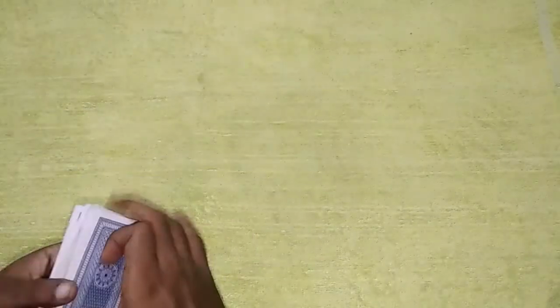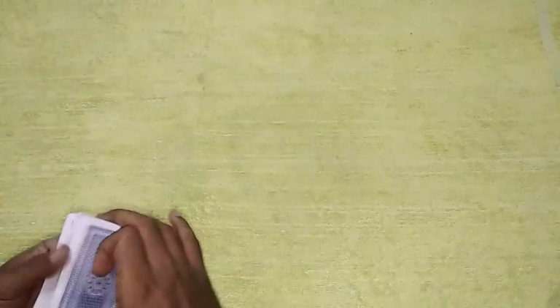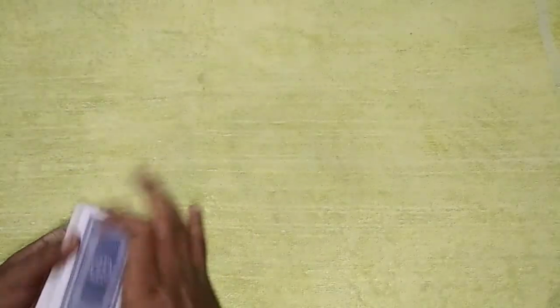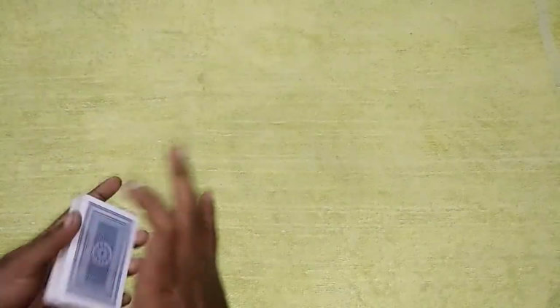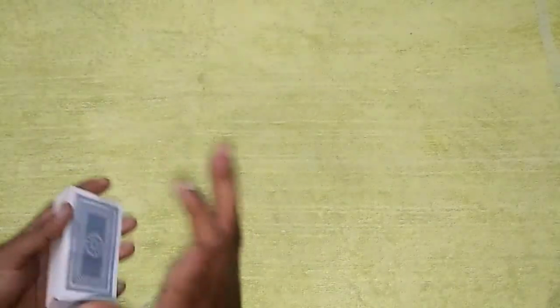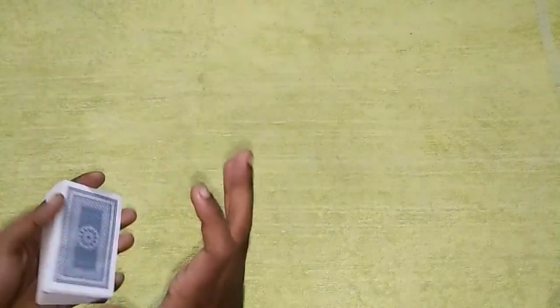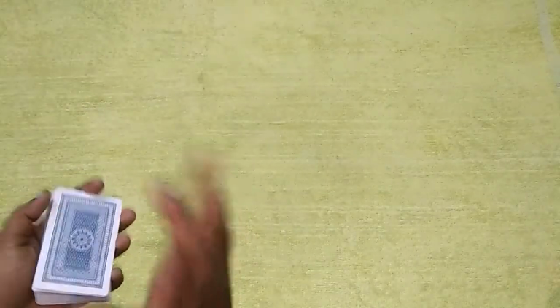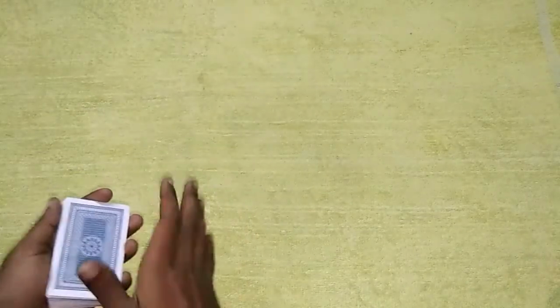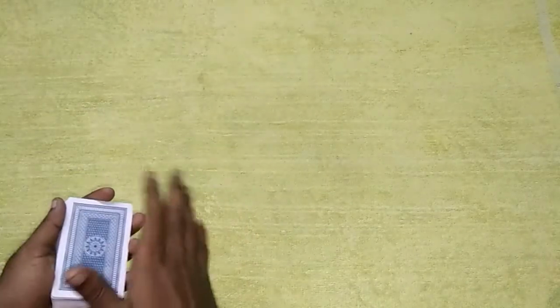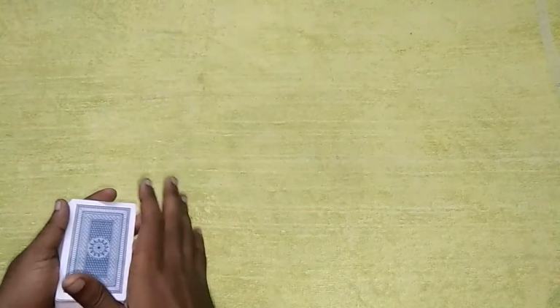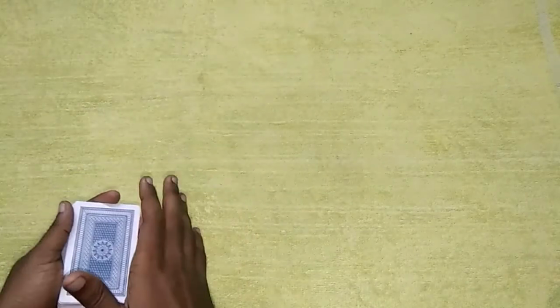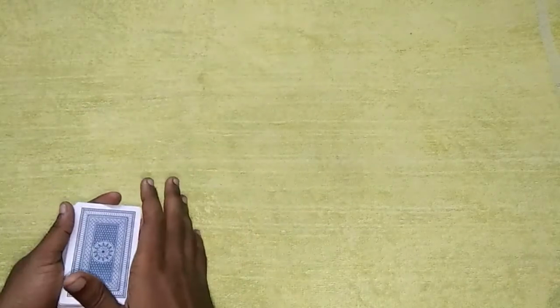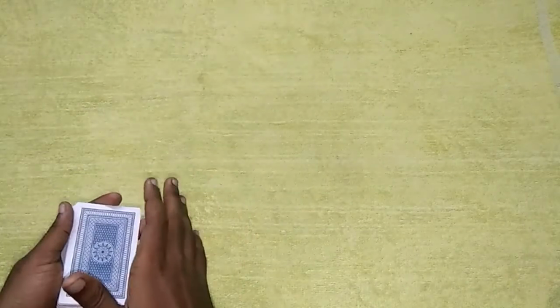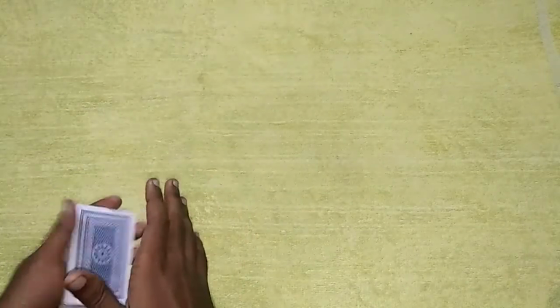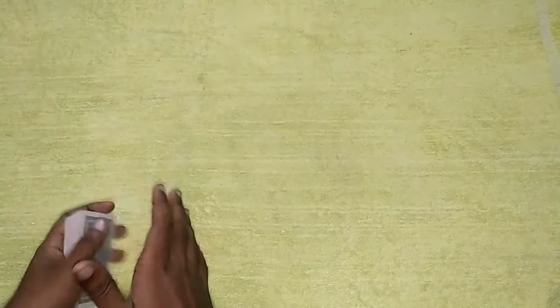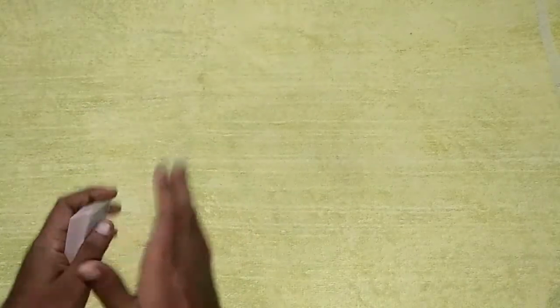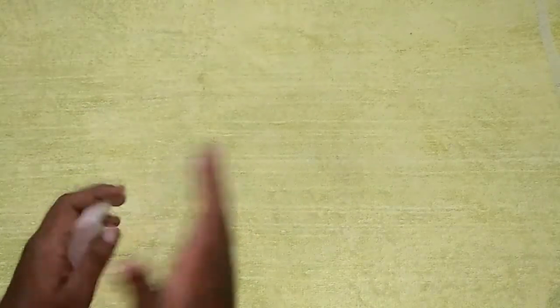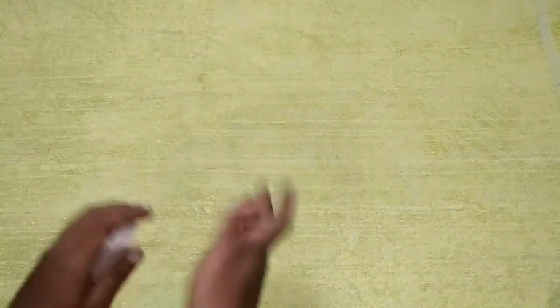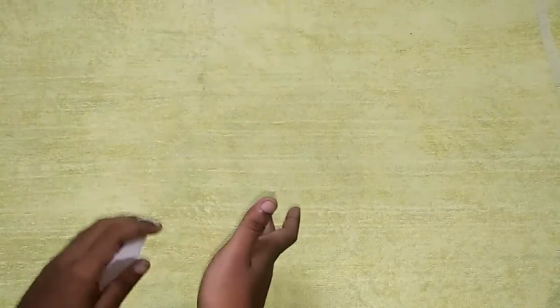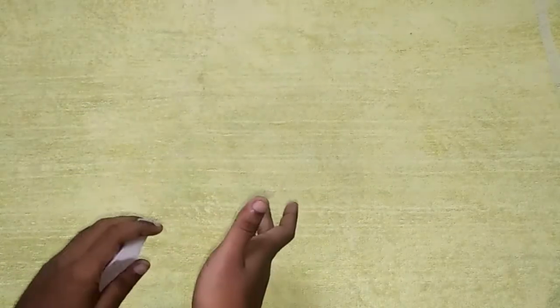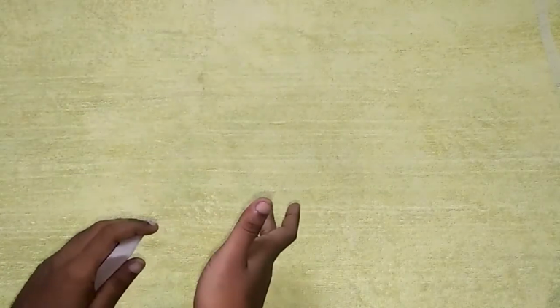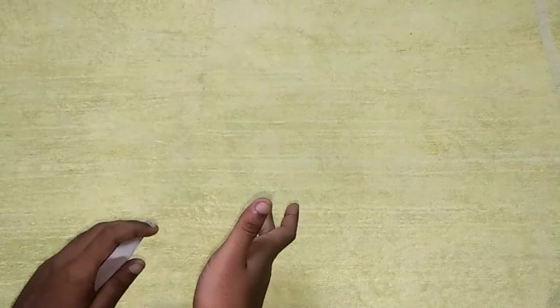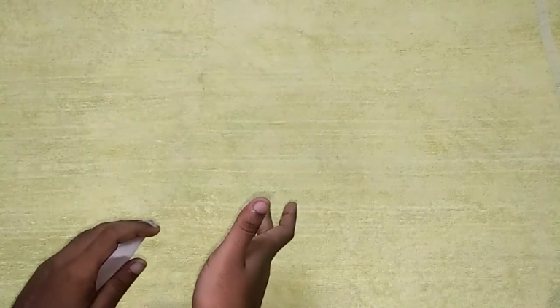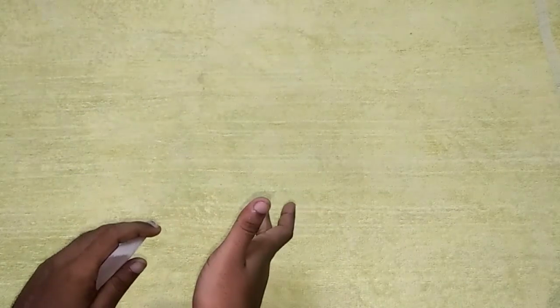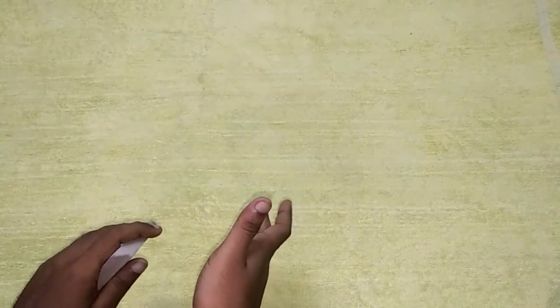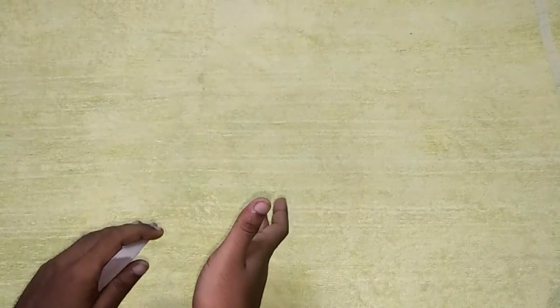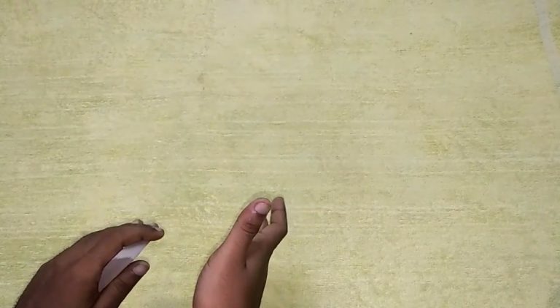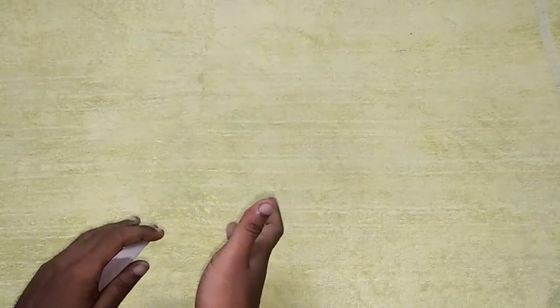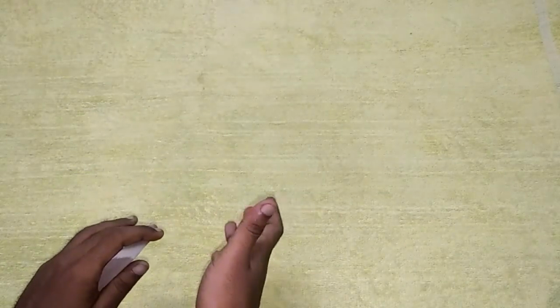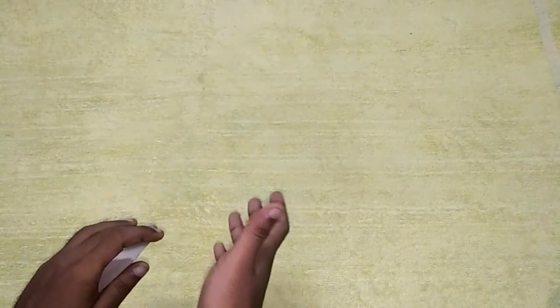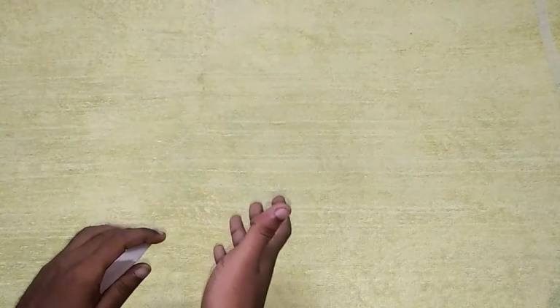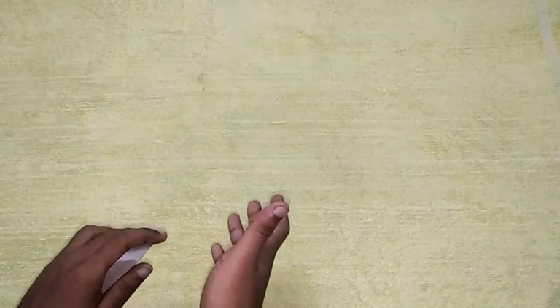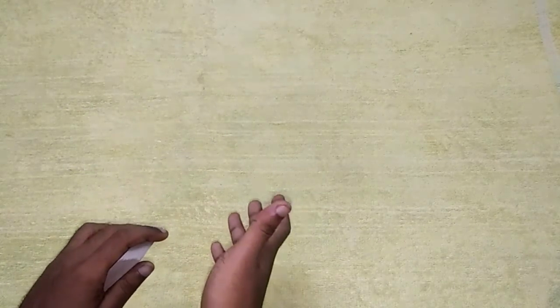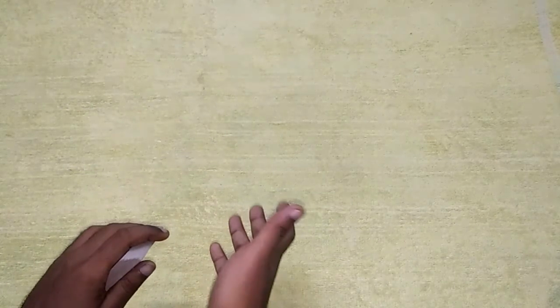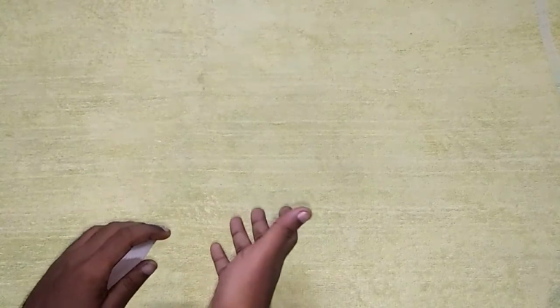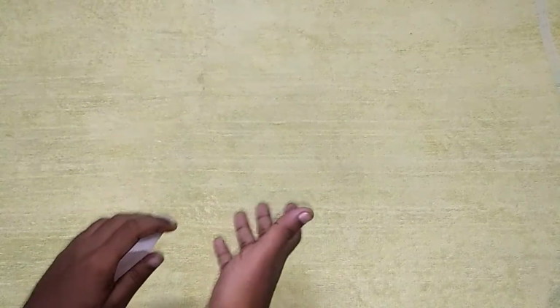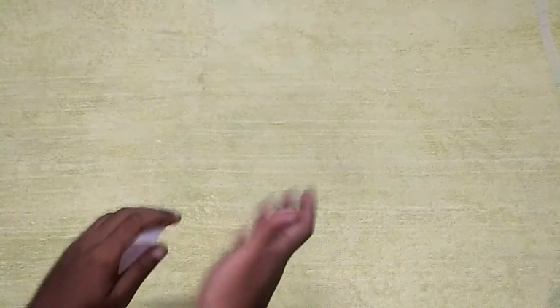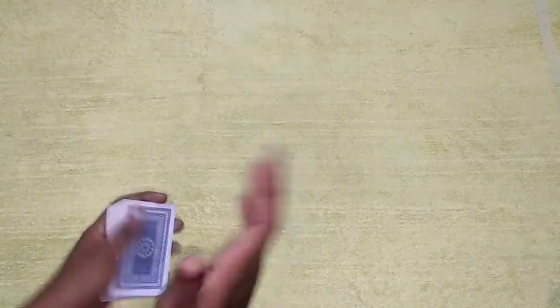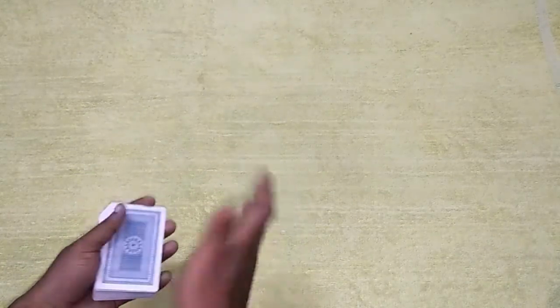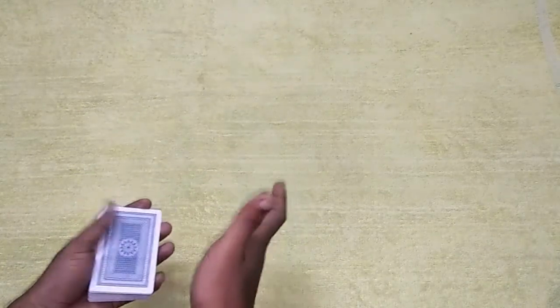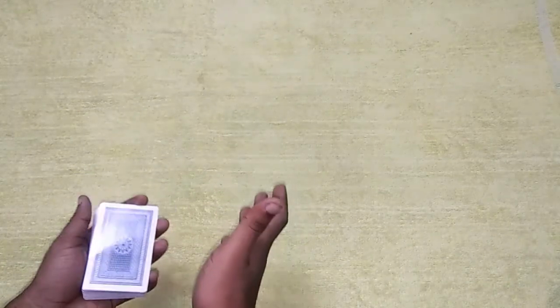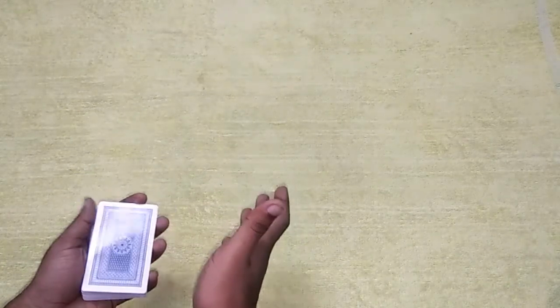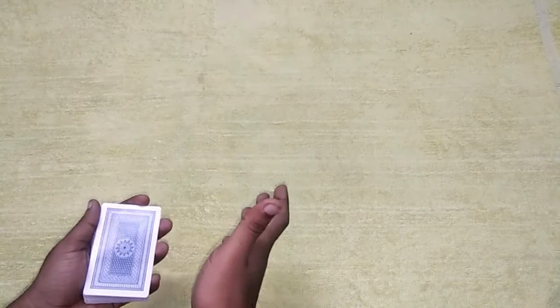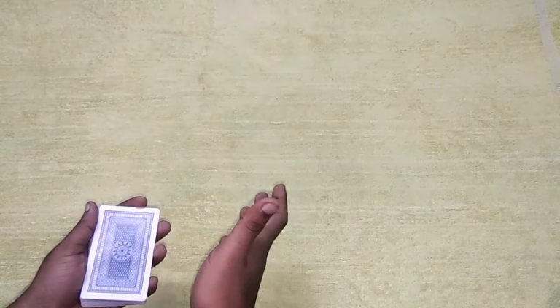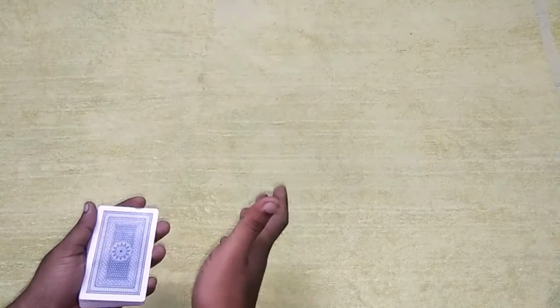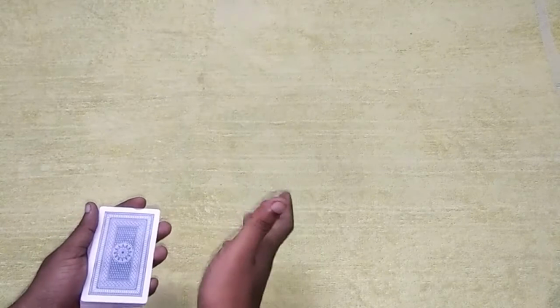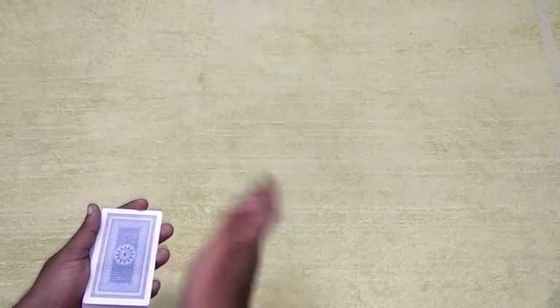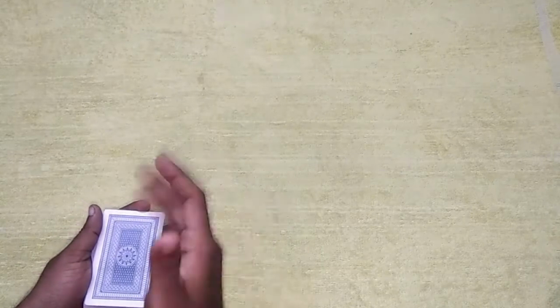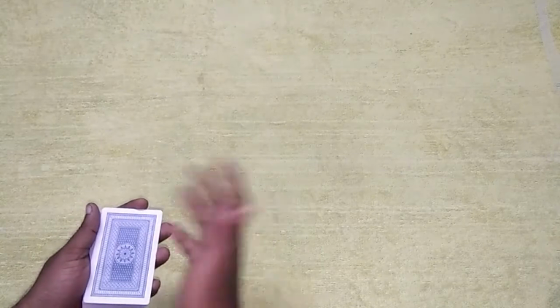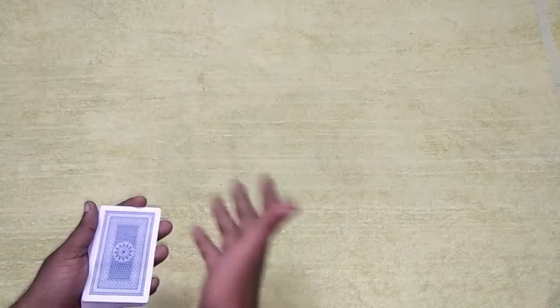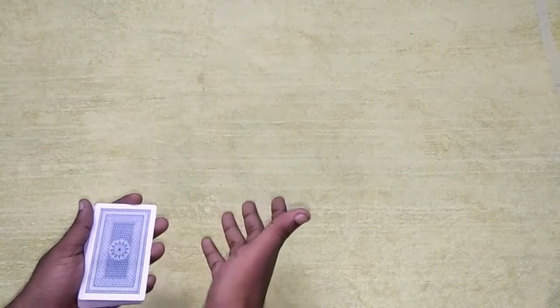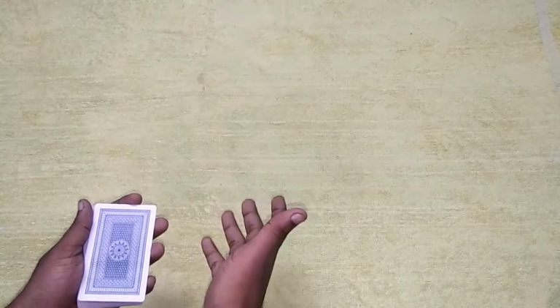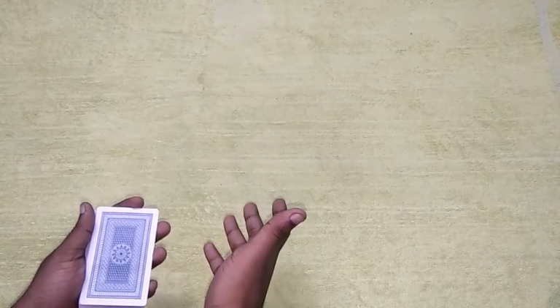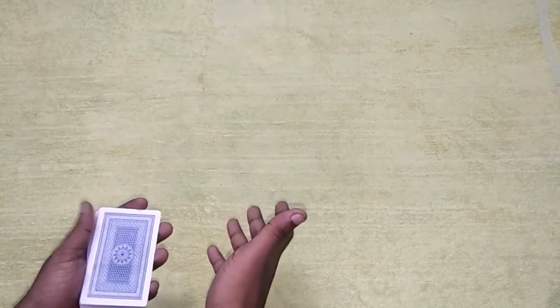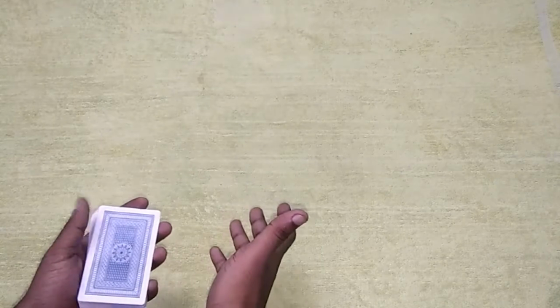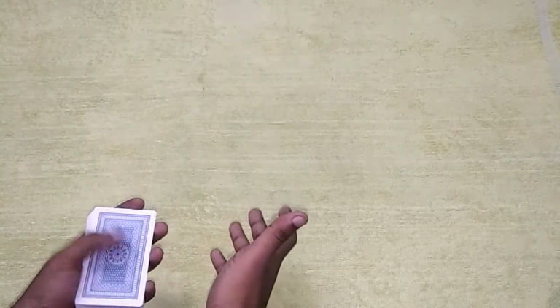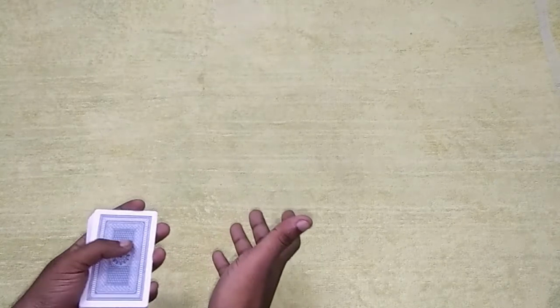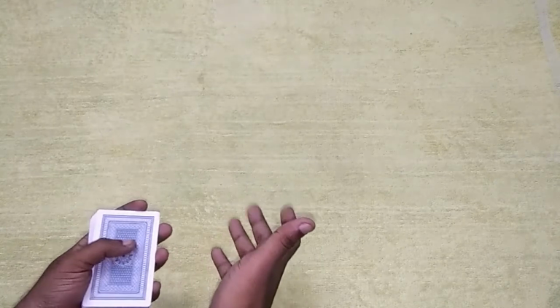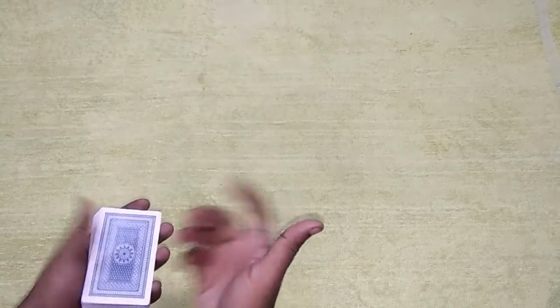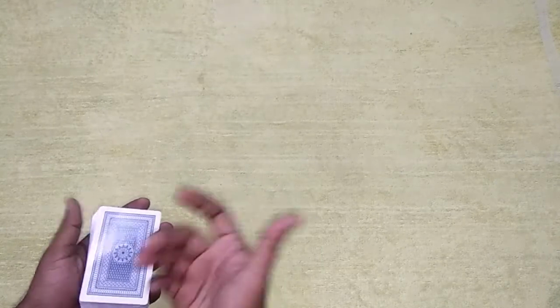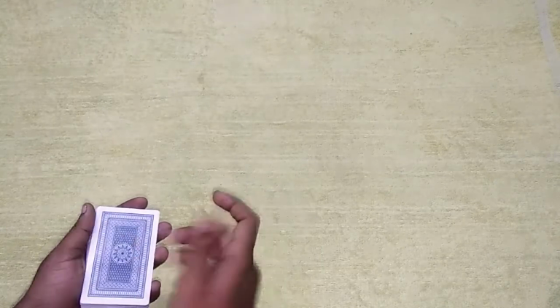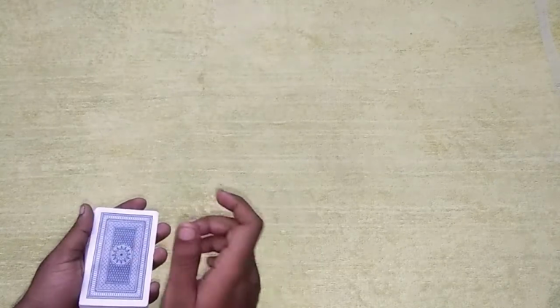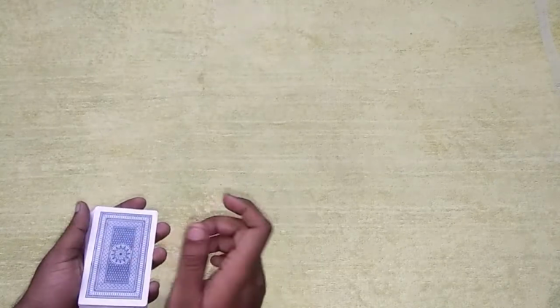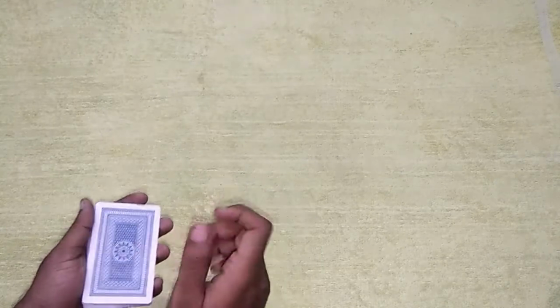If you want to take a fan from the deck, you can use it for fan practice, and that's why you use this deck.